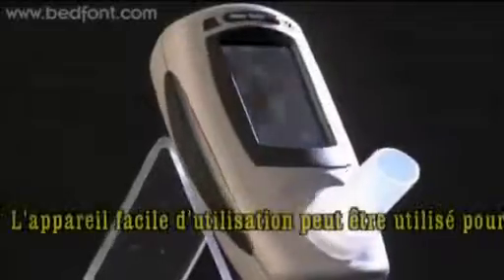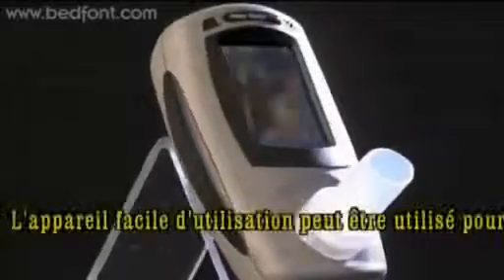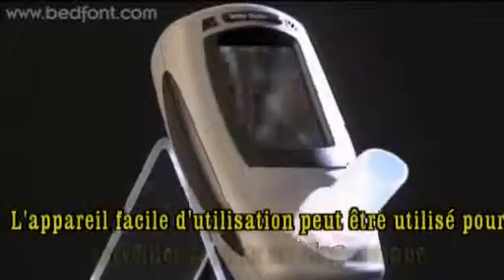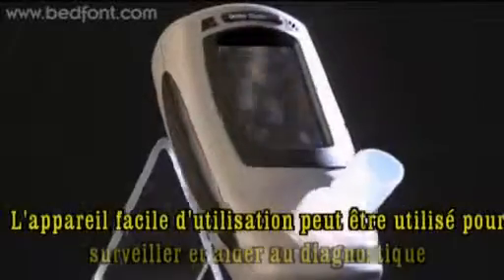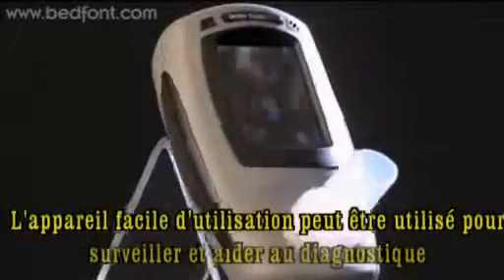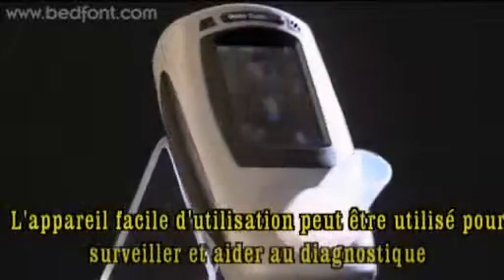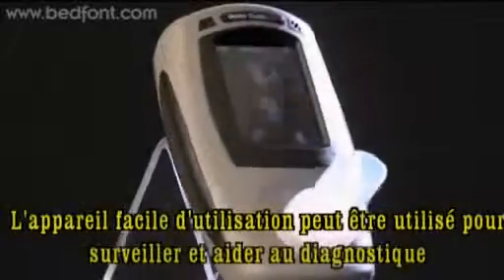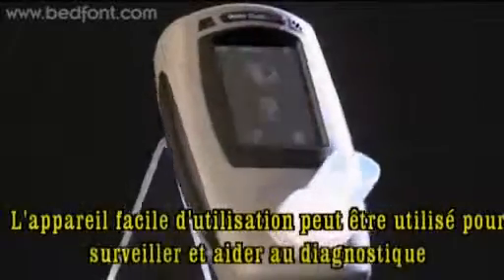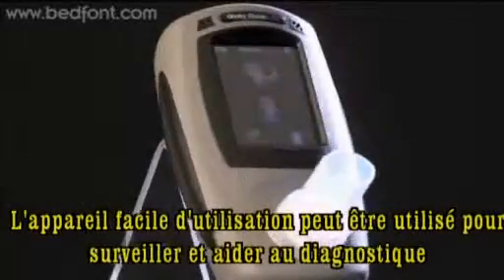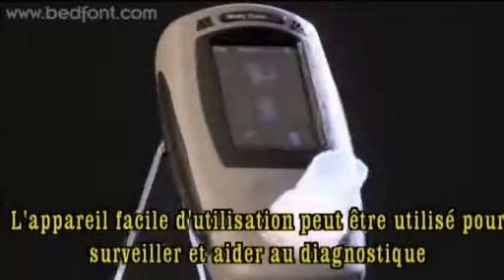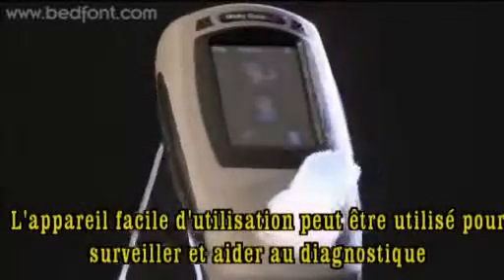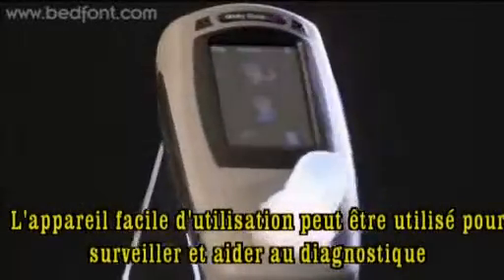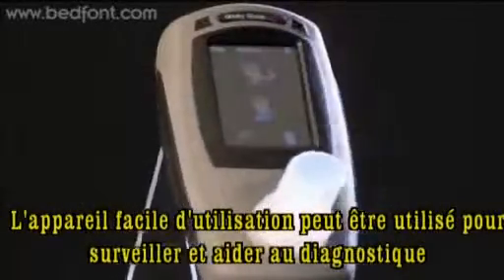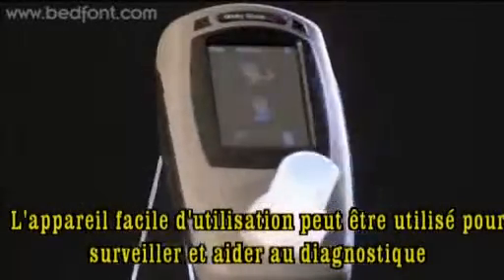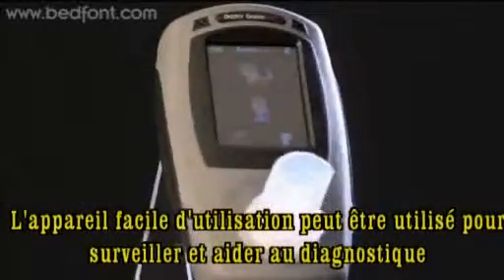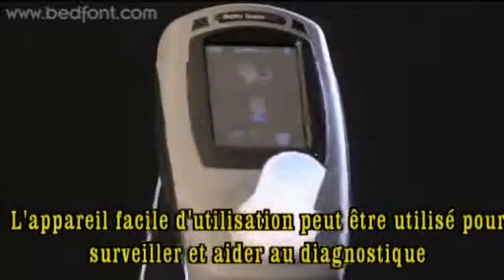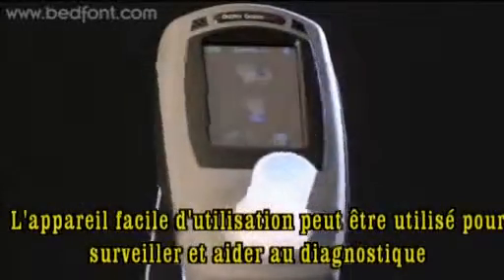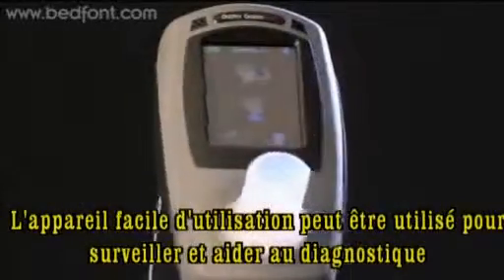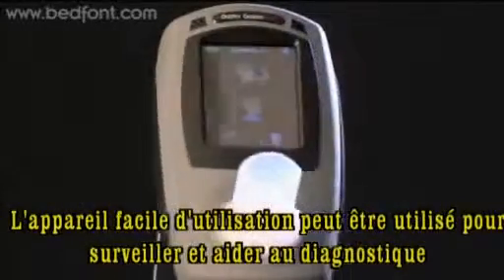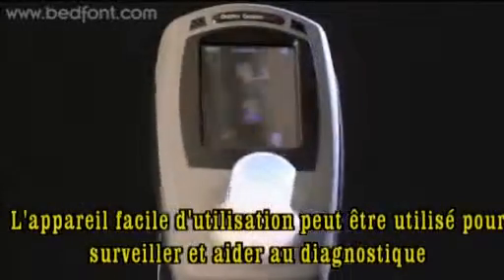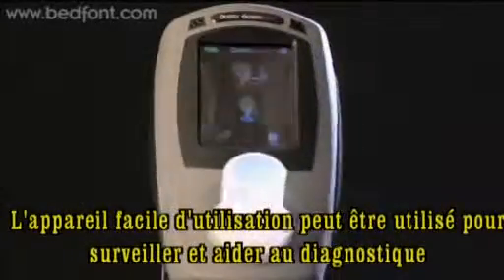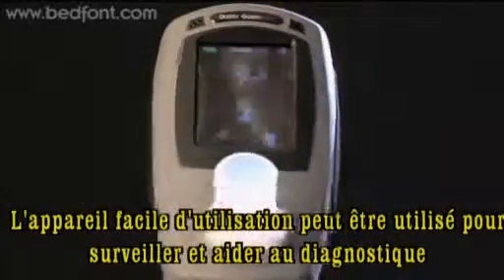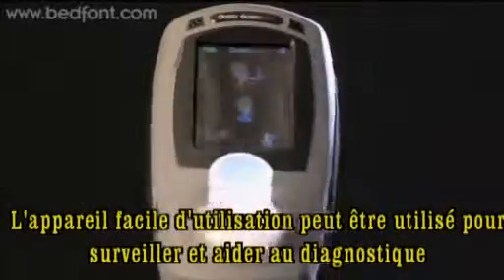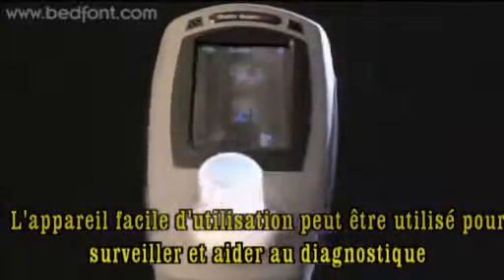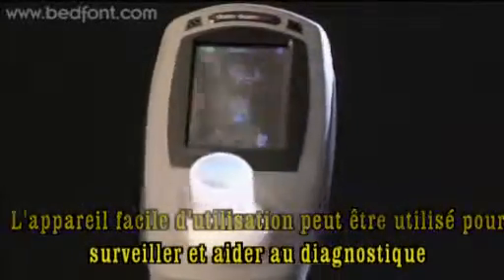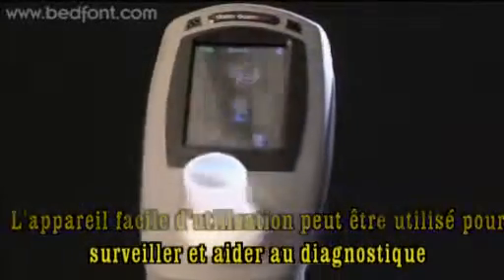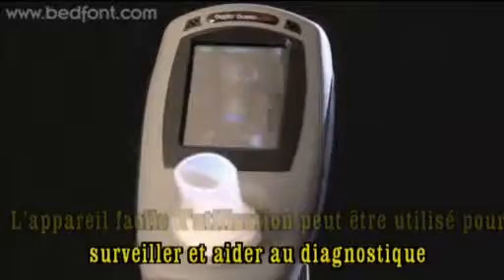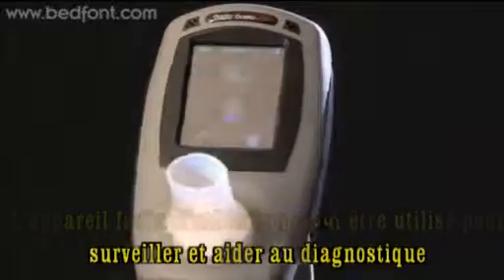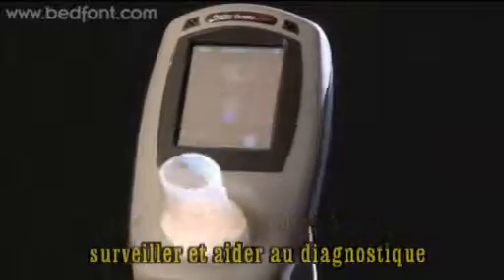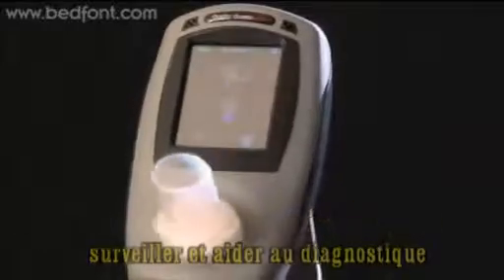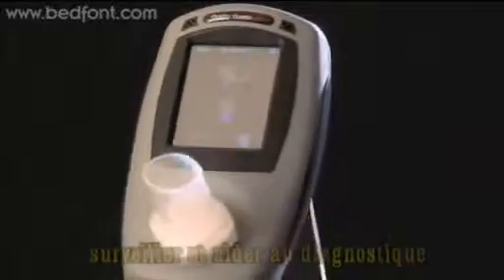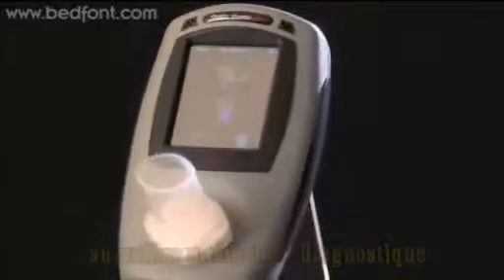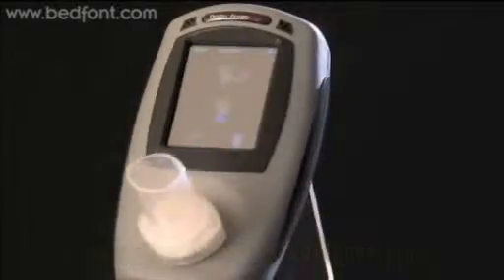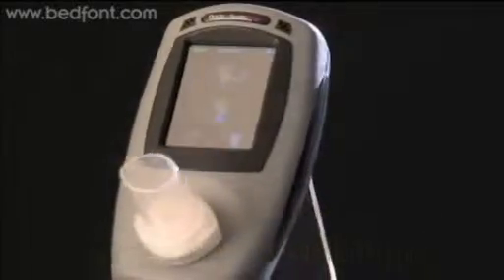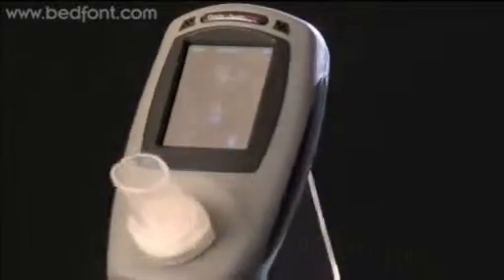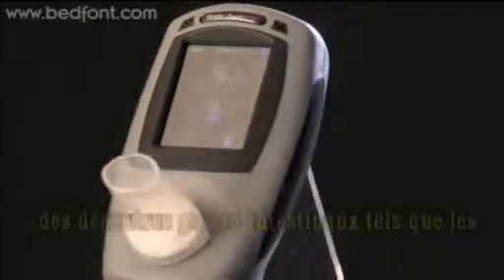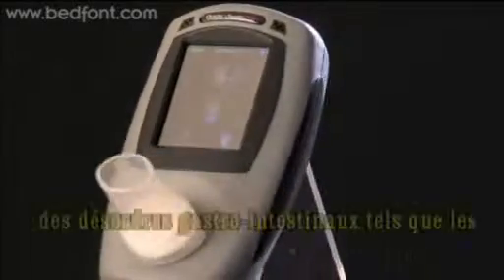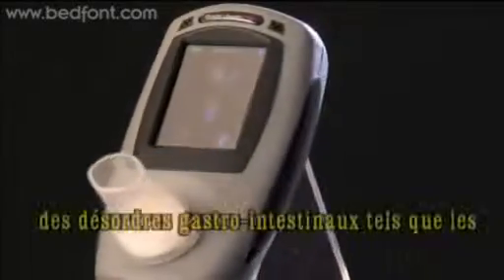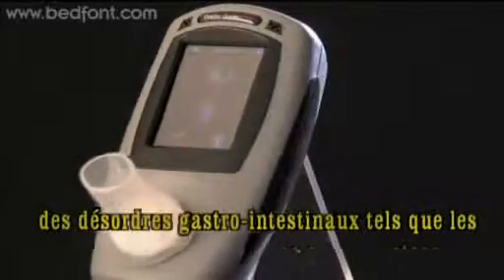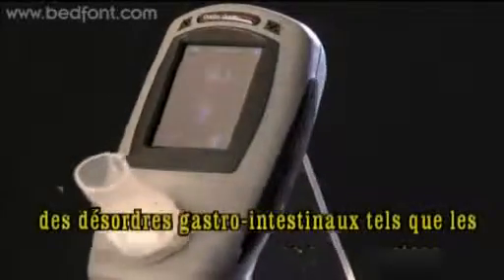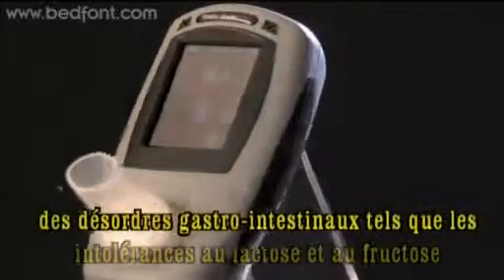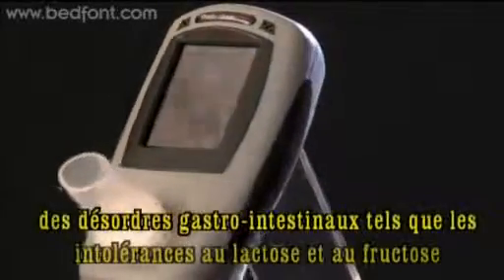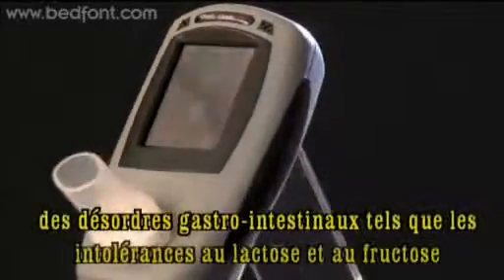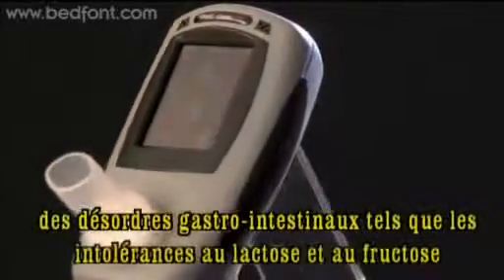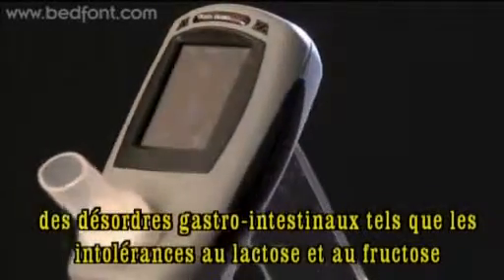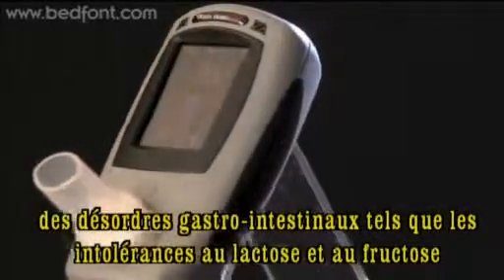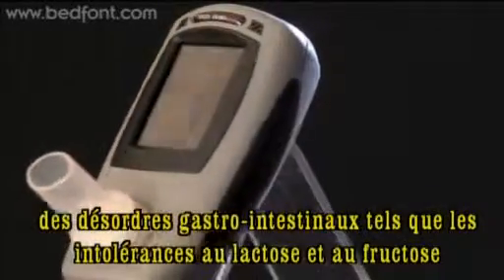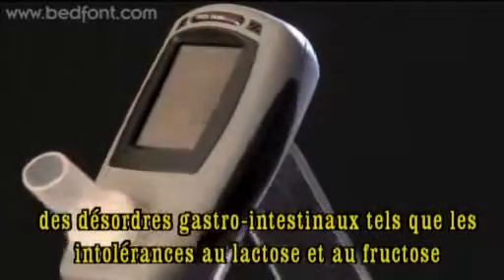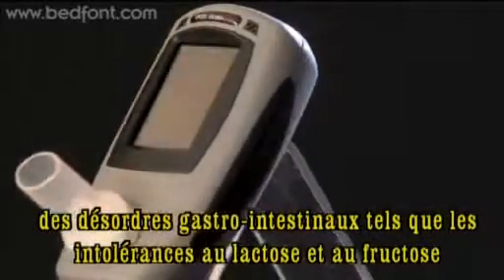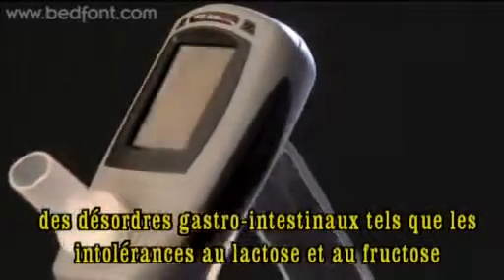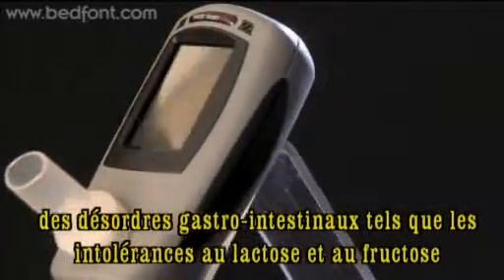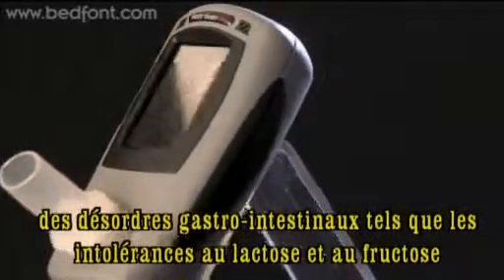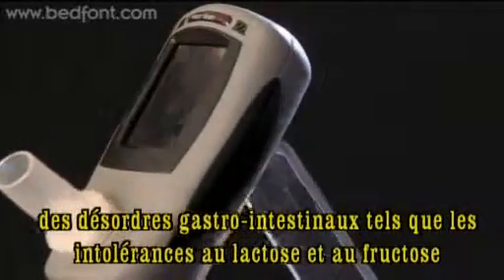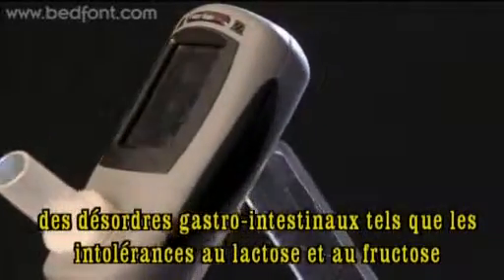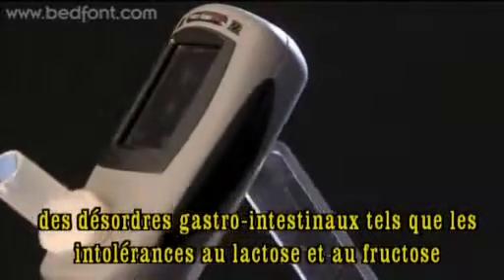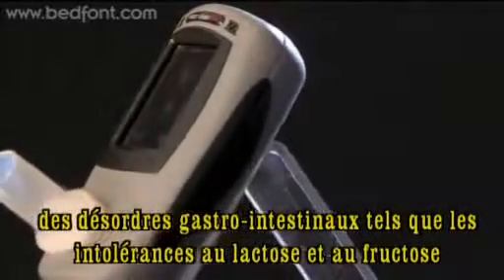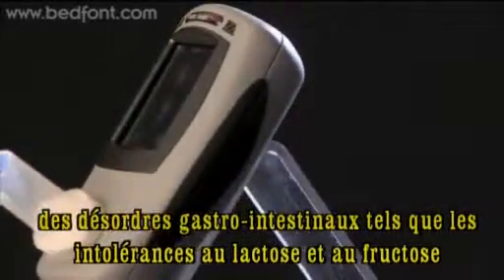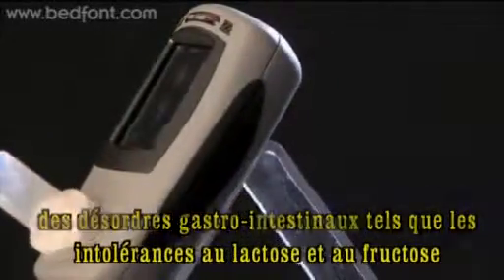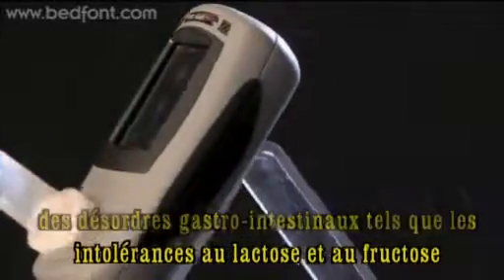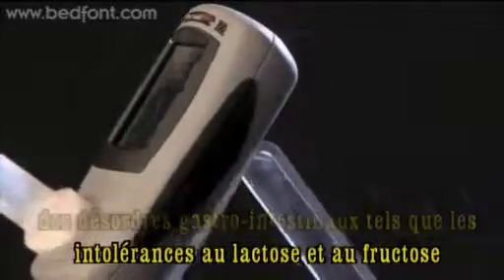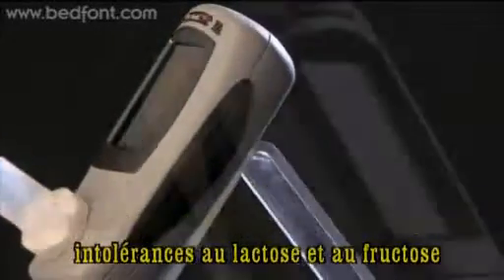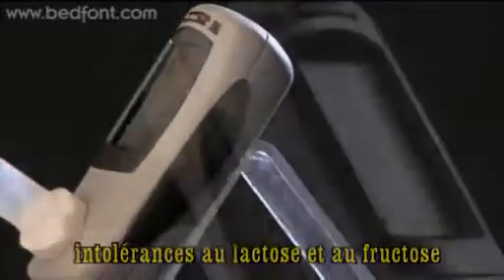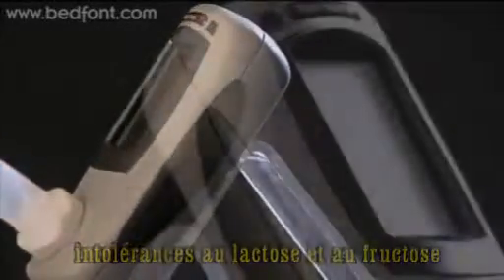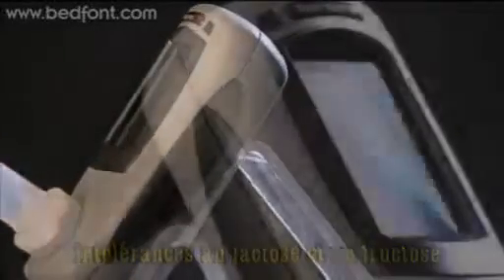The easy-to-use device can help diagnose disorders such as lactose, glucose and fructose intolerance.